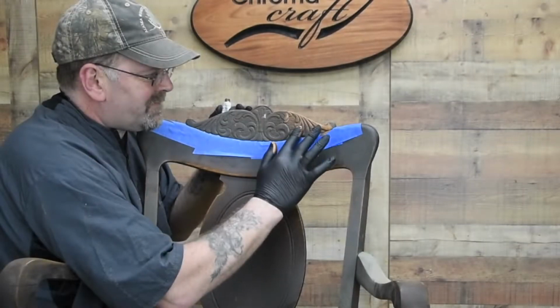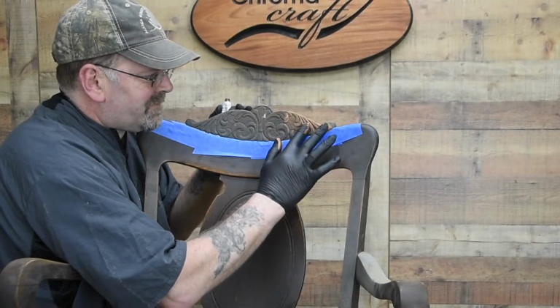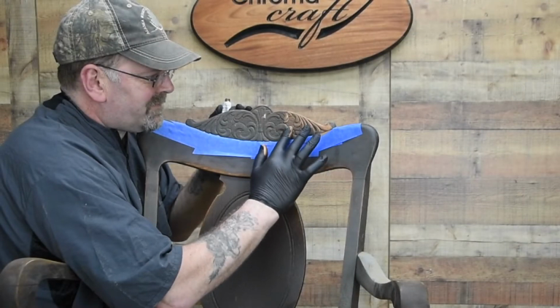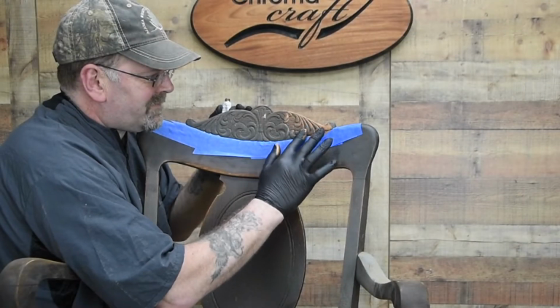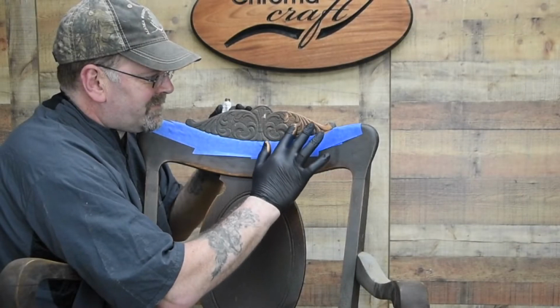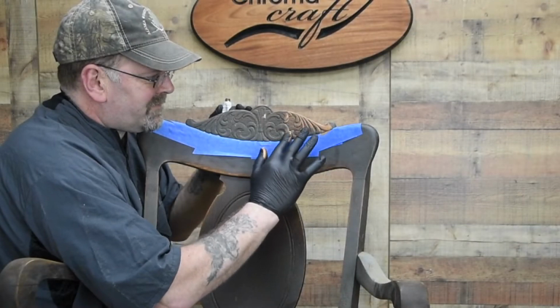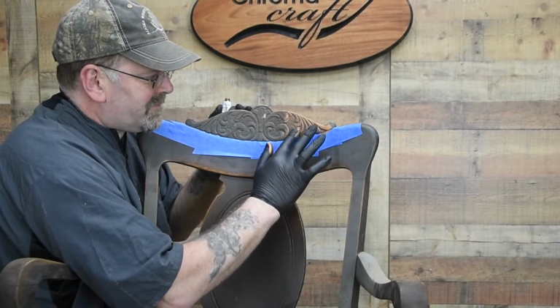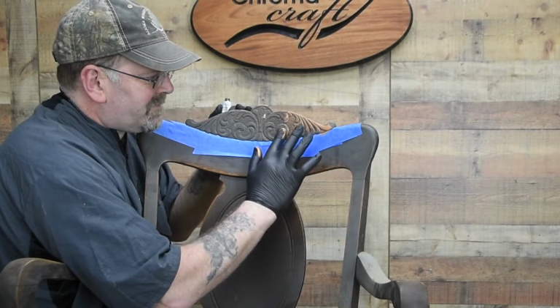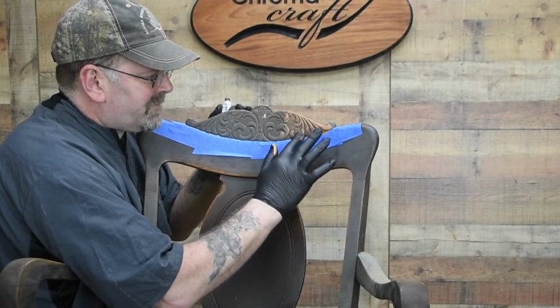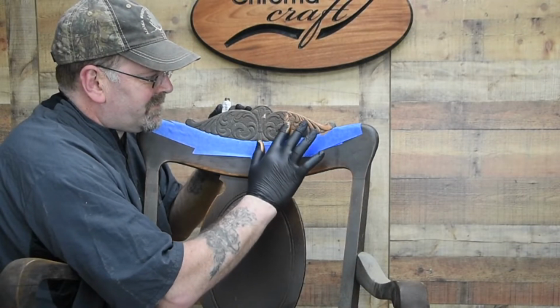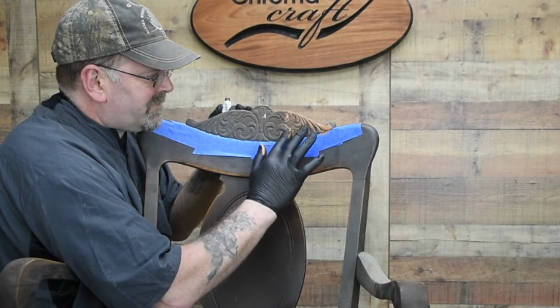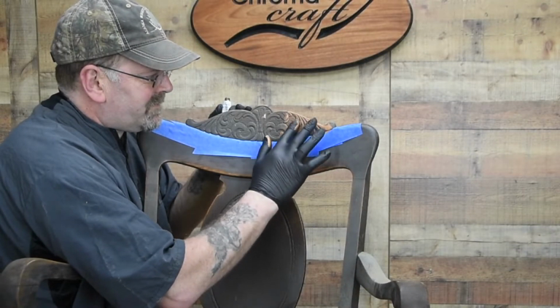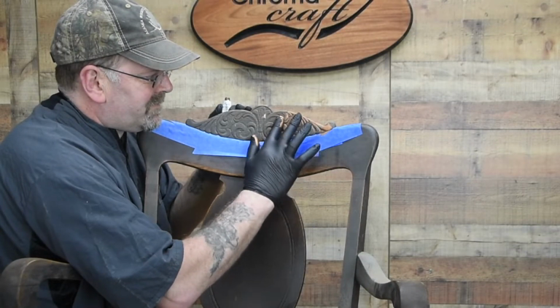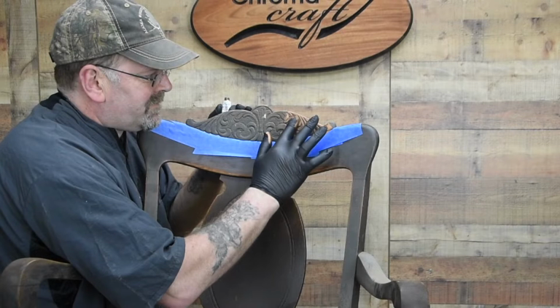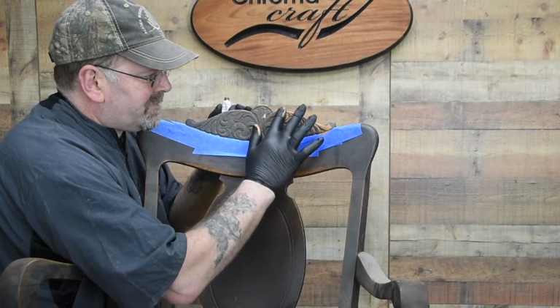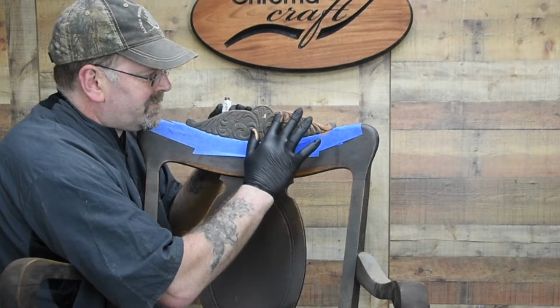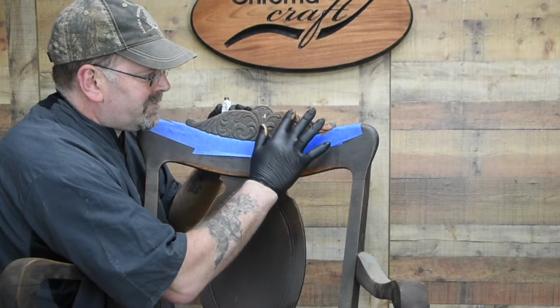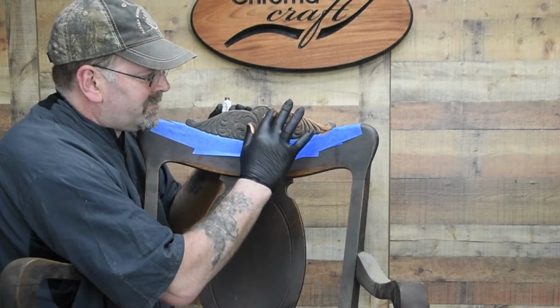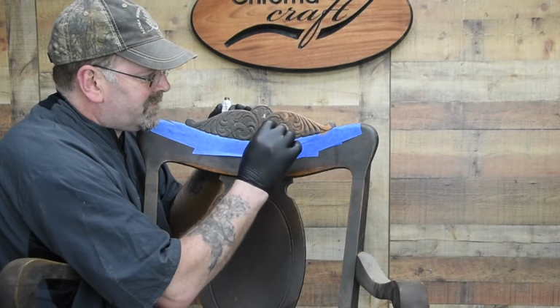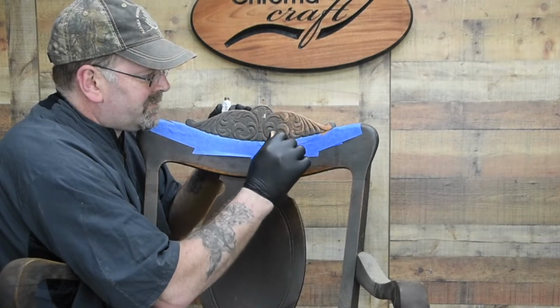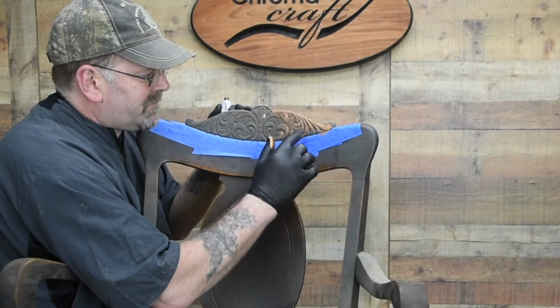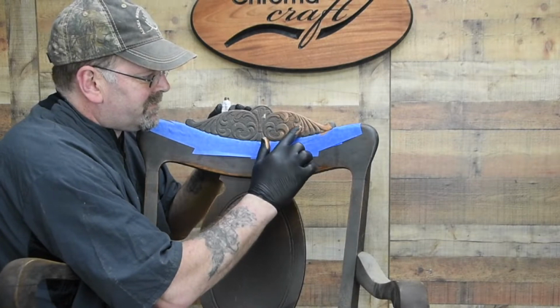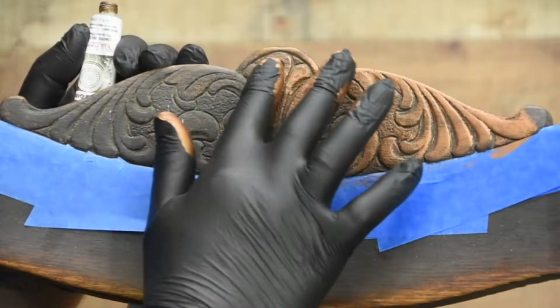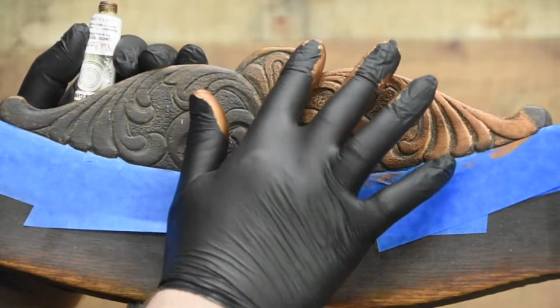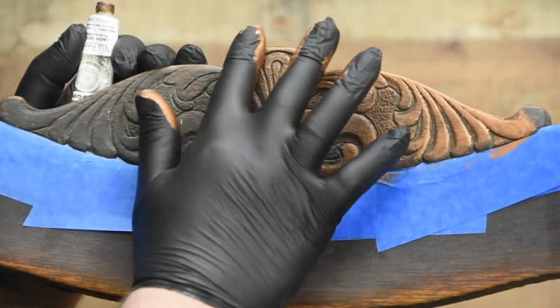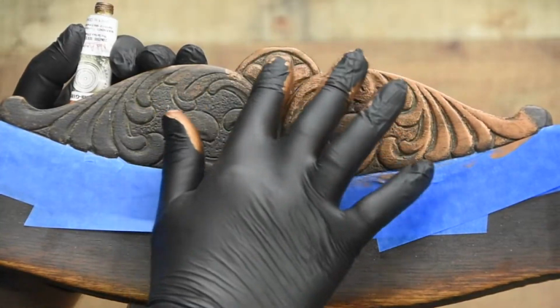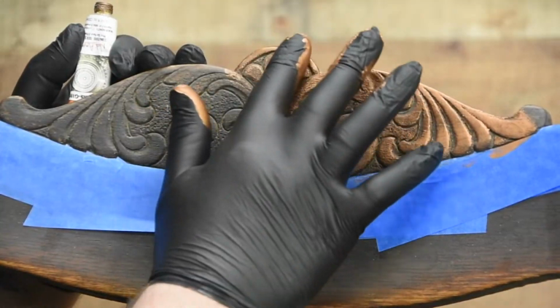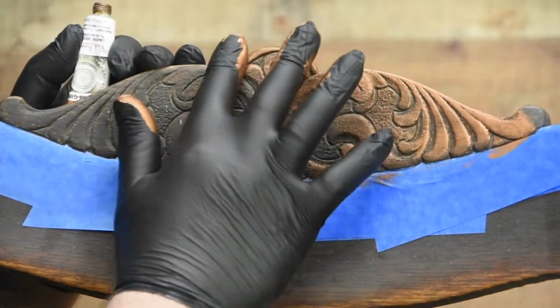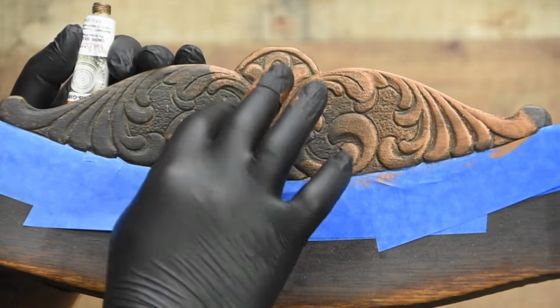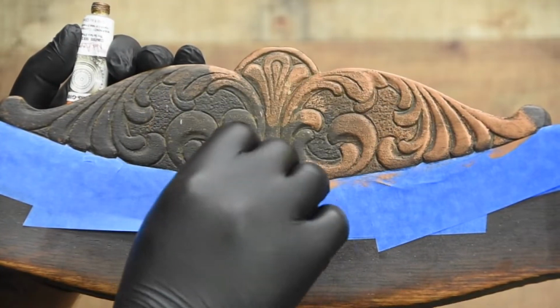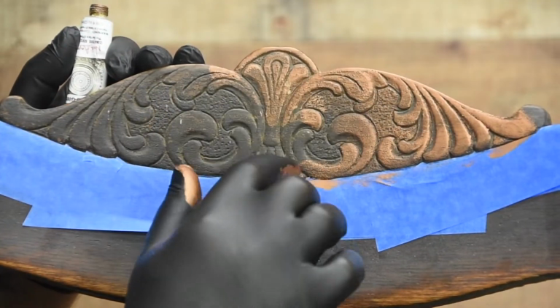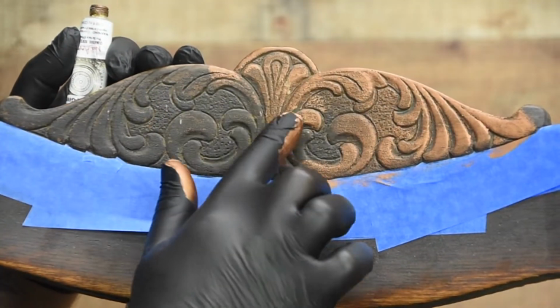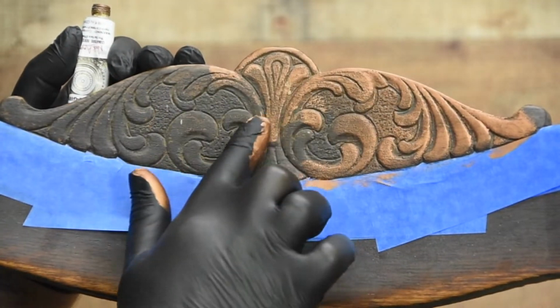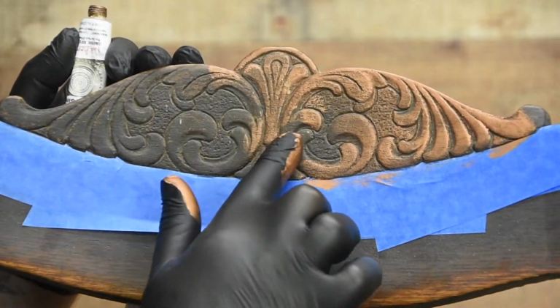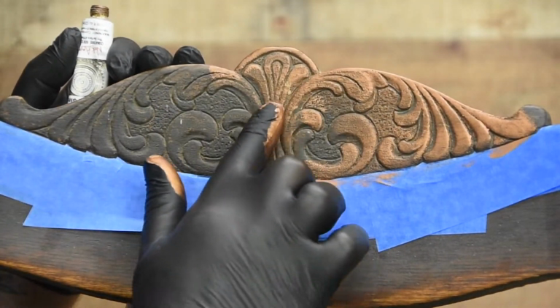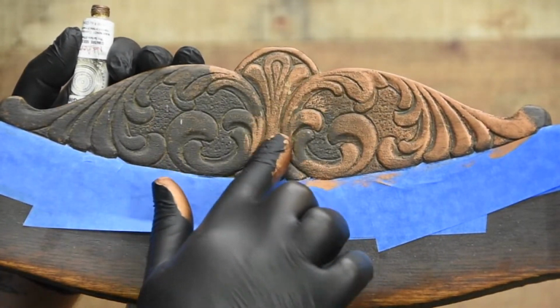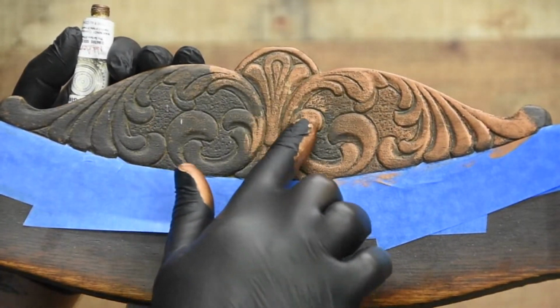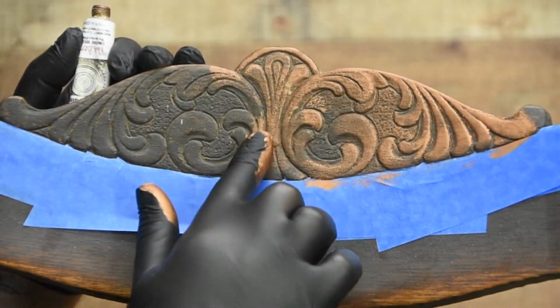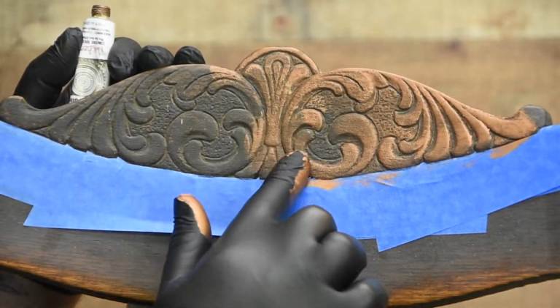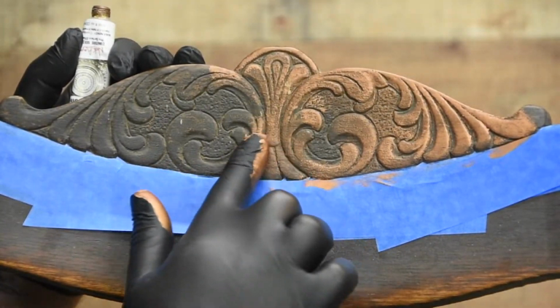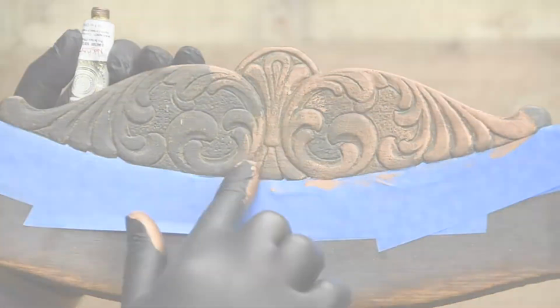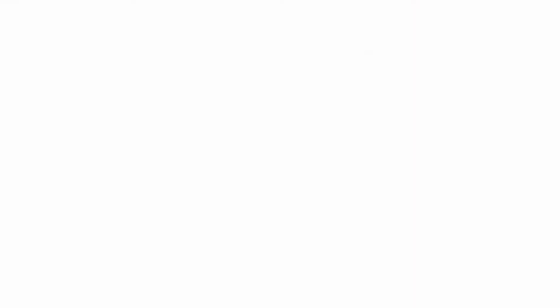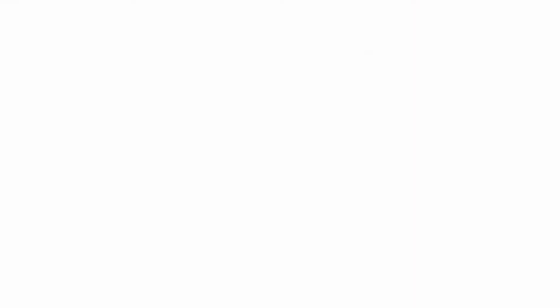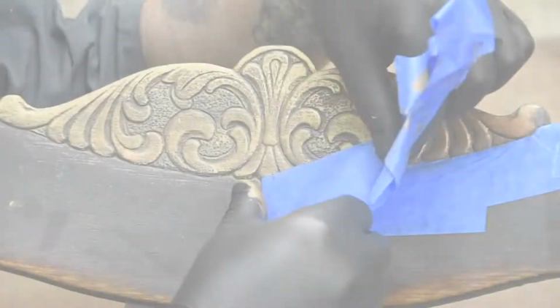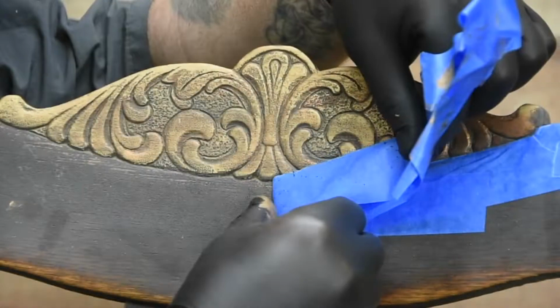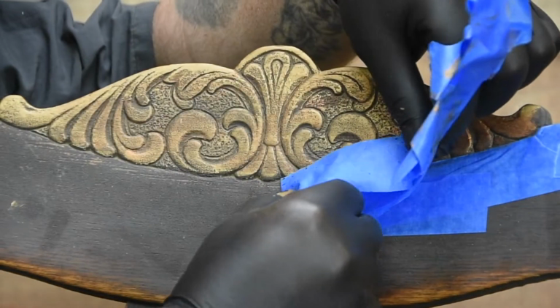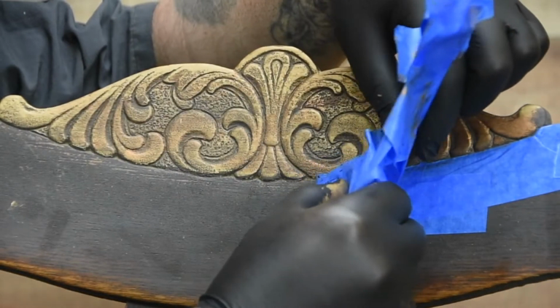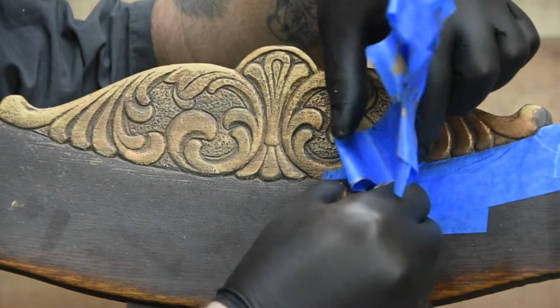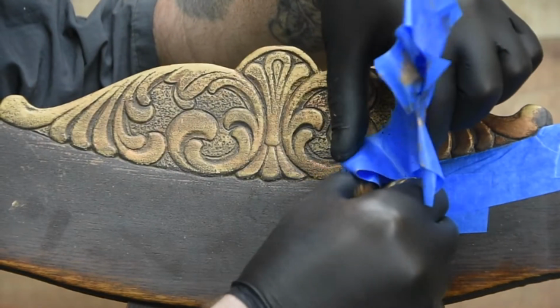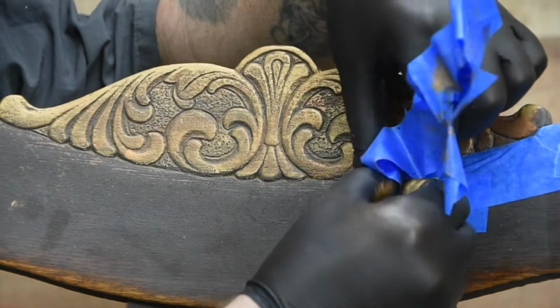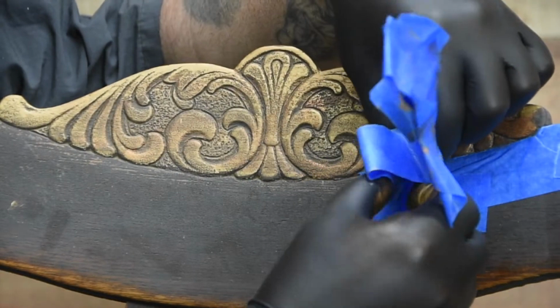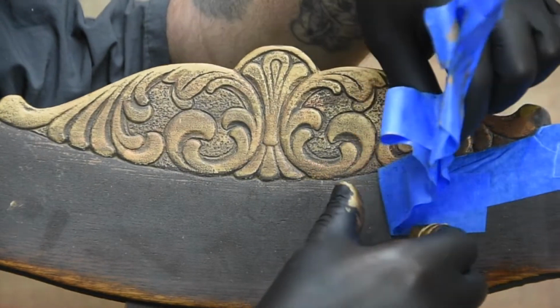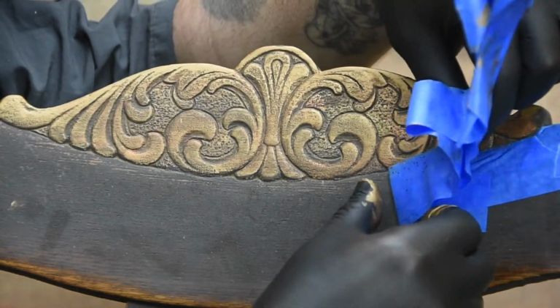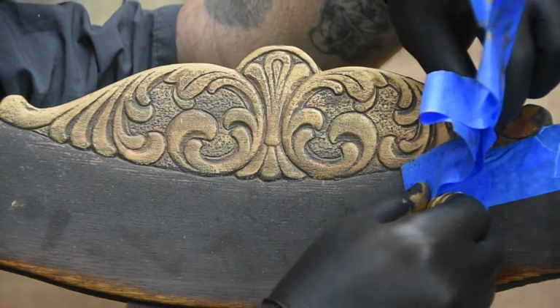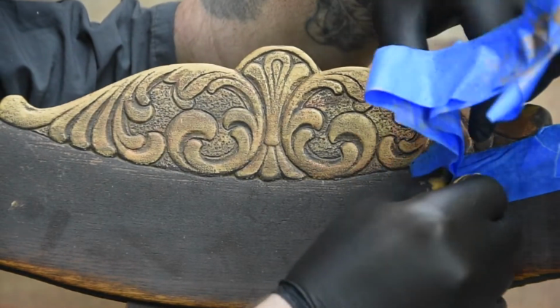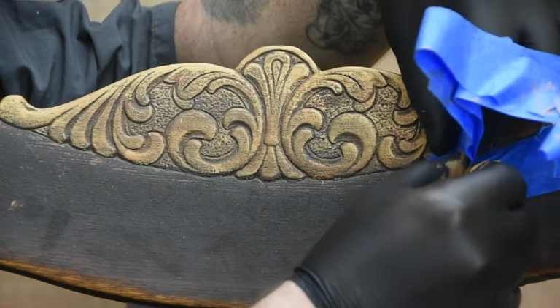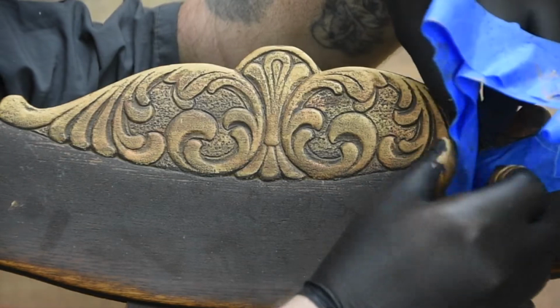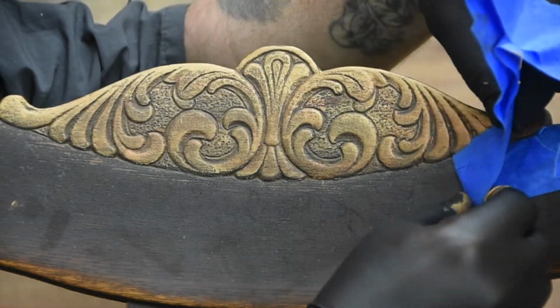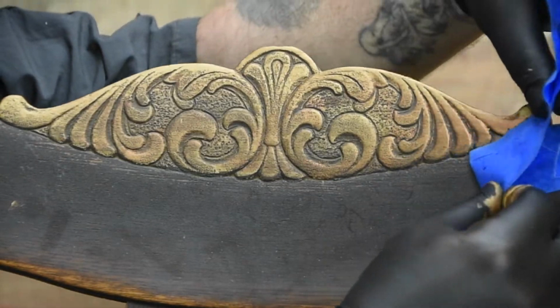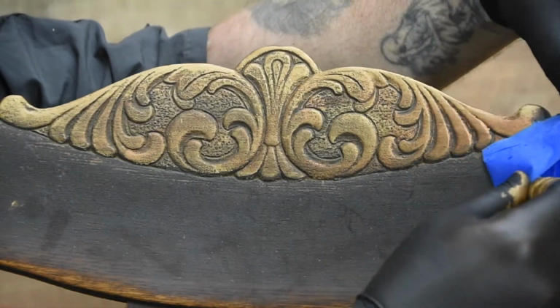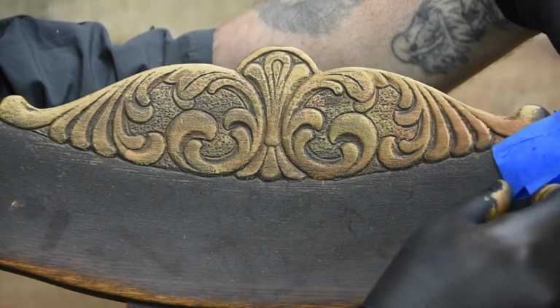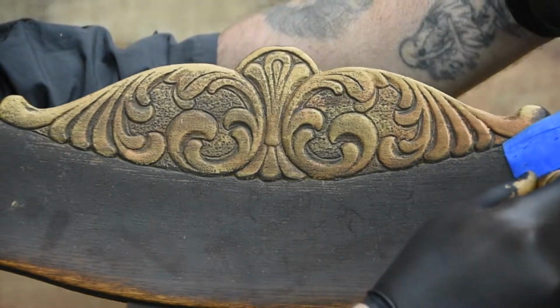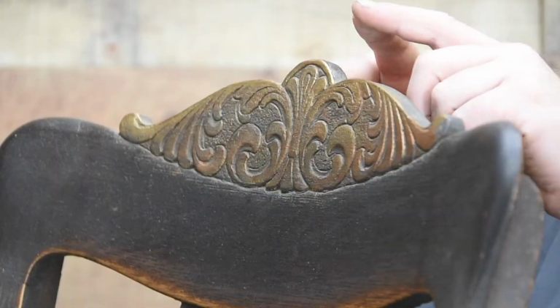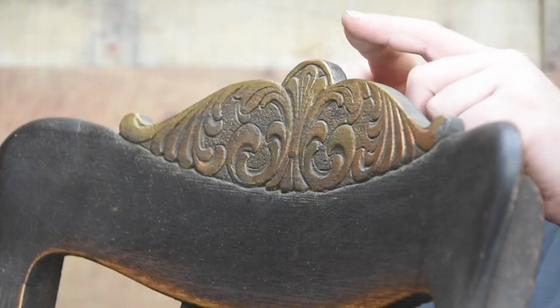Old furniture is one of my favourites. Look at this chair back — I've masked off the area I want to gild, rubbed it on, job done.